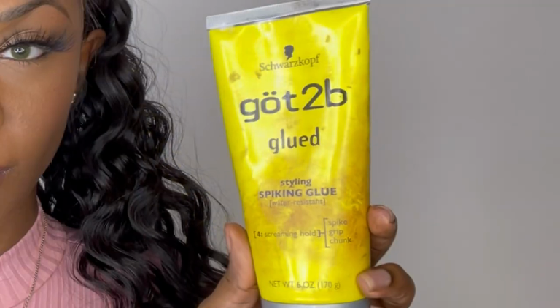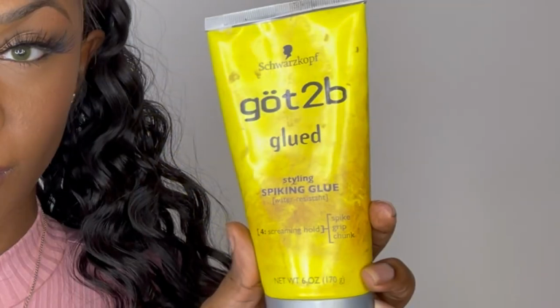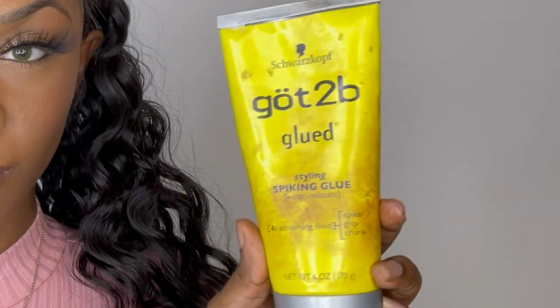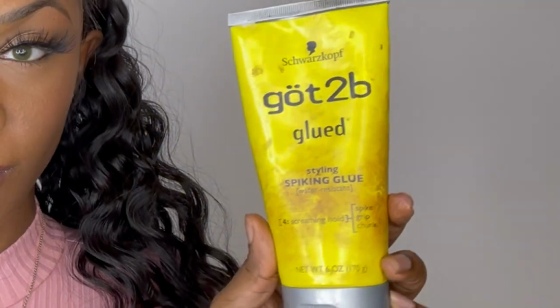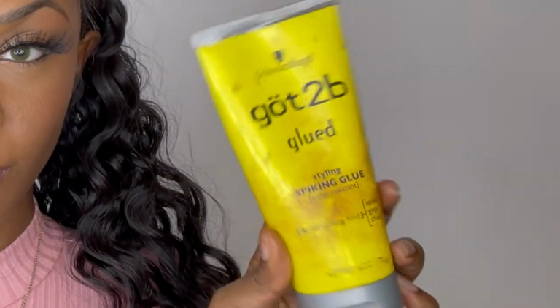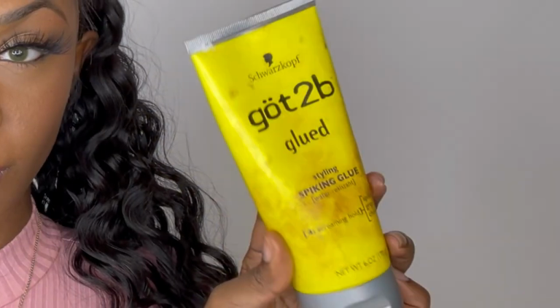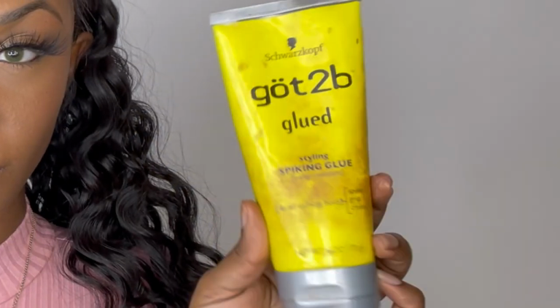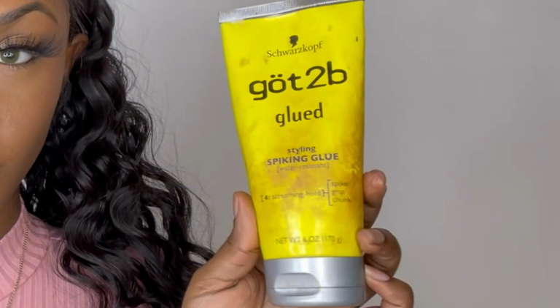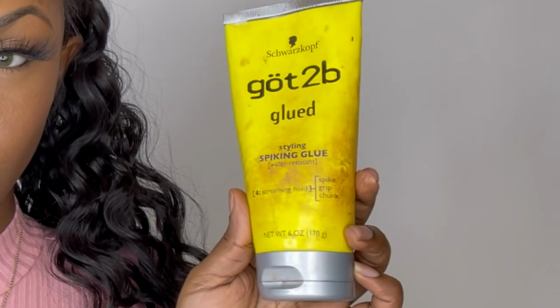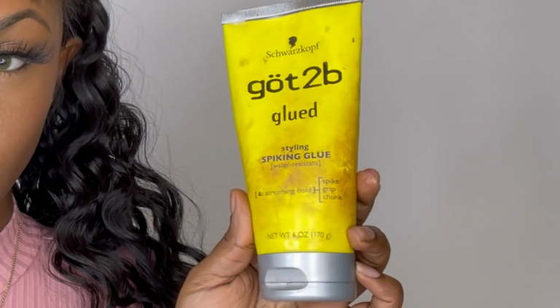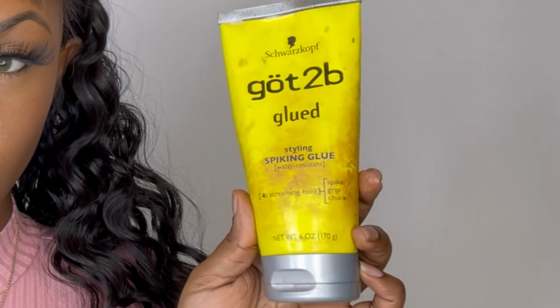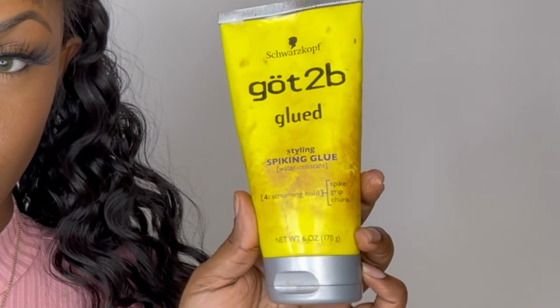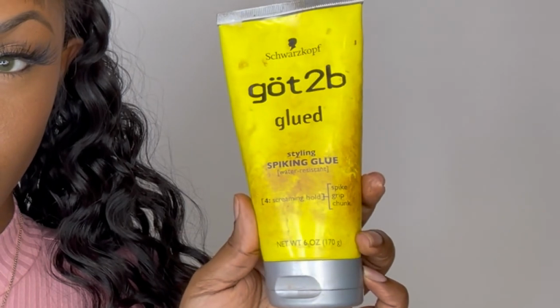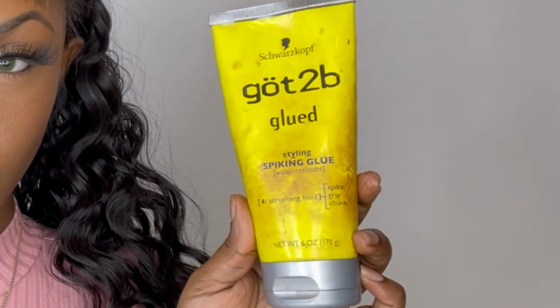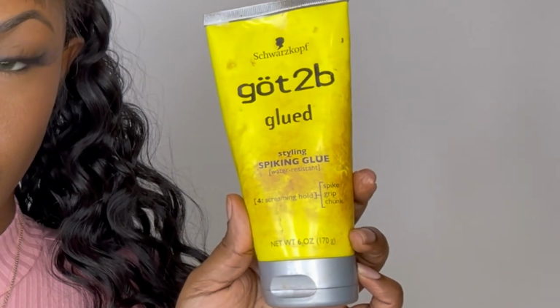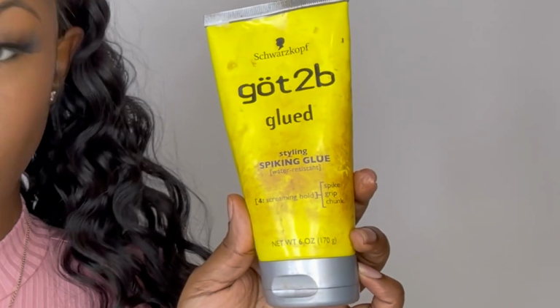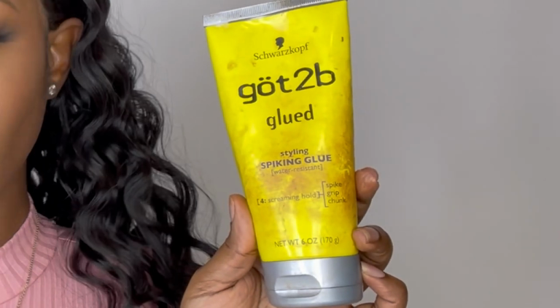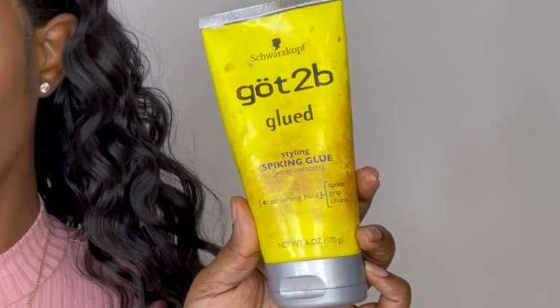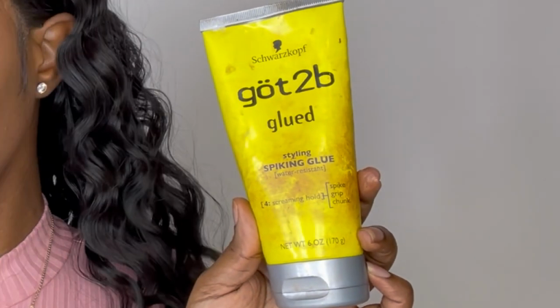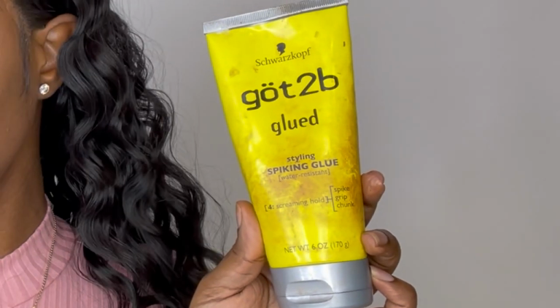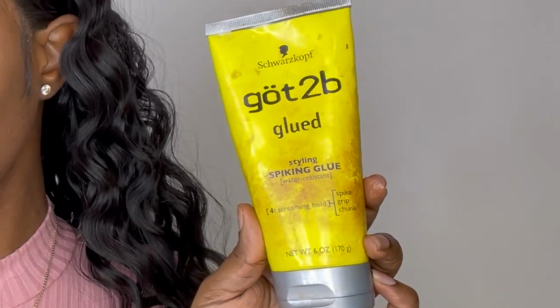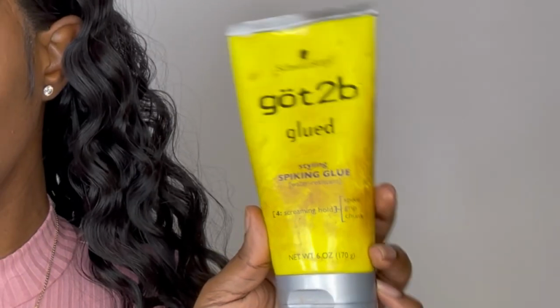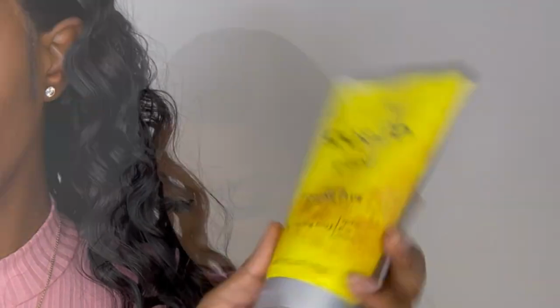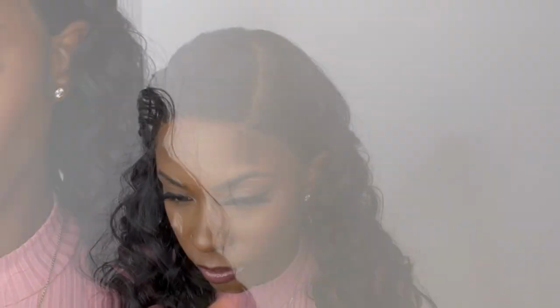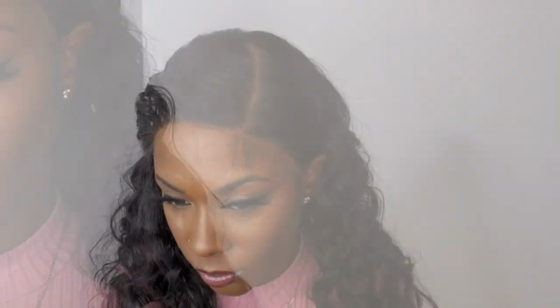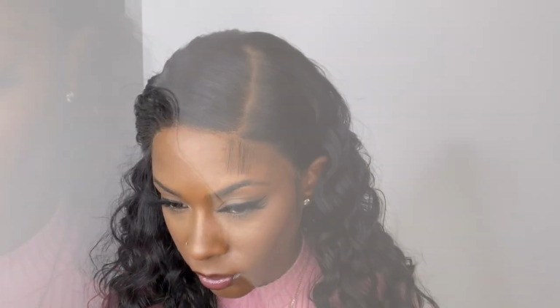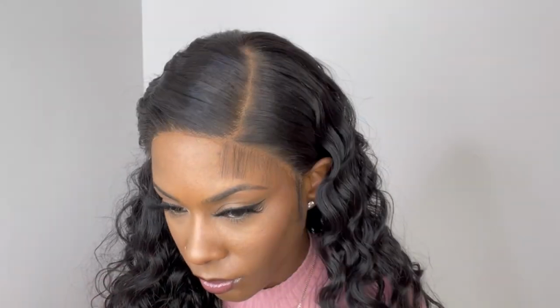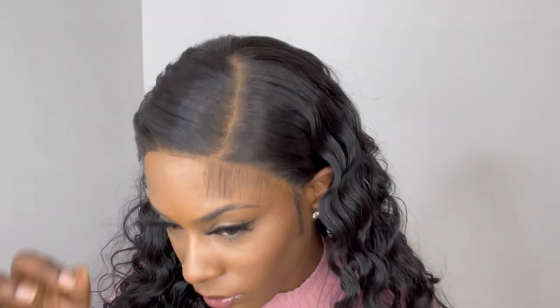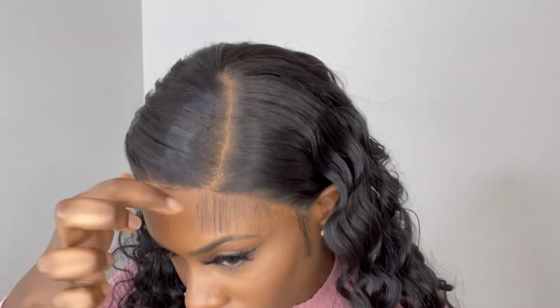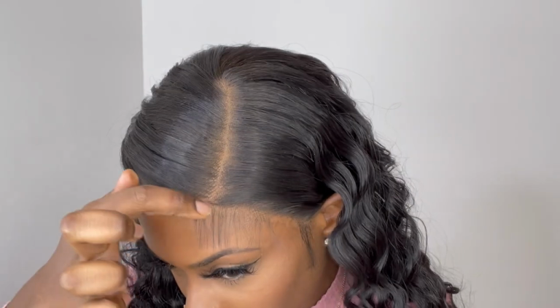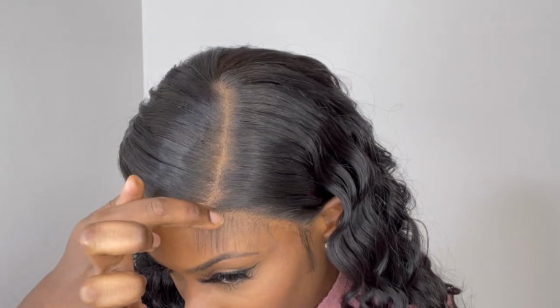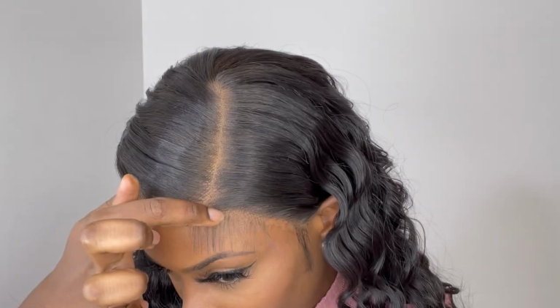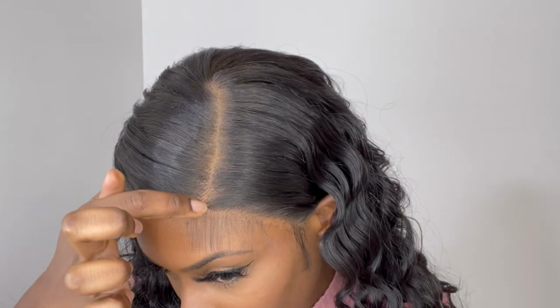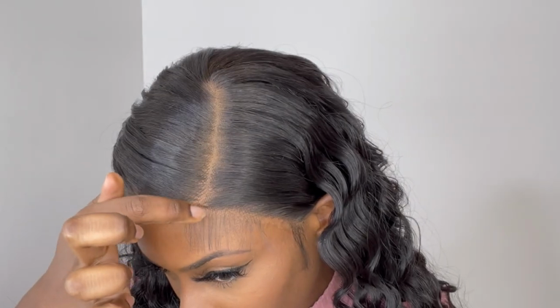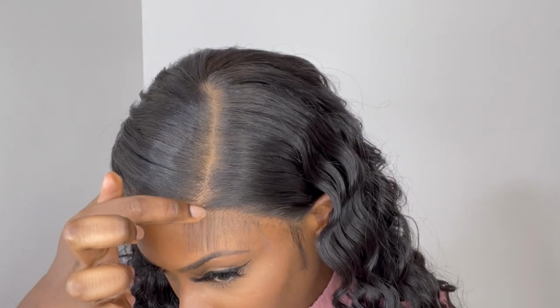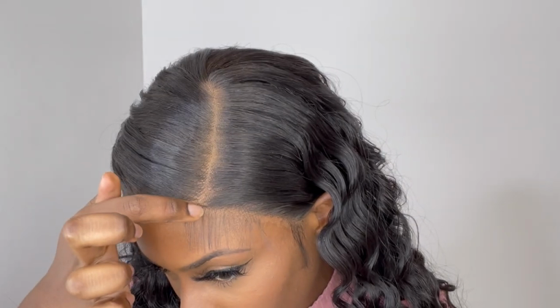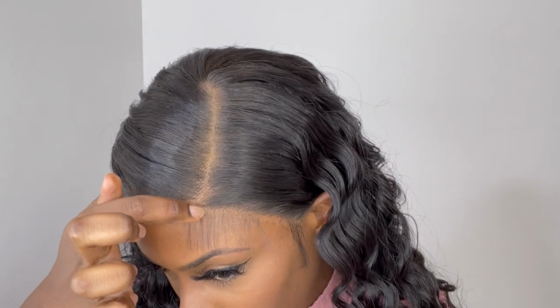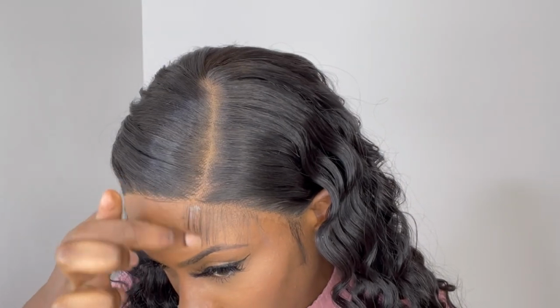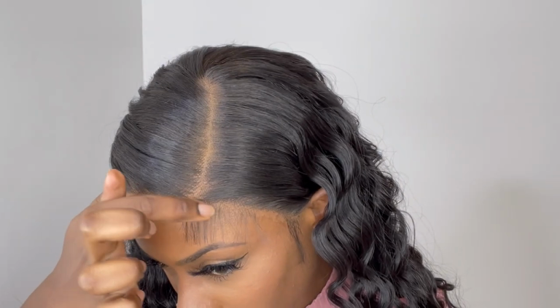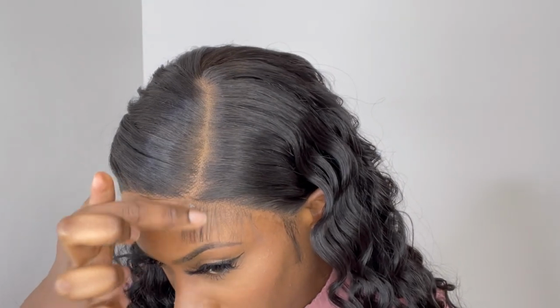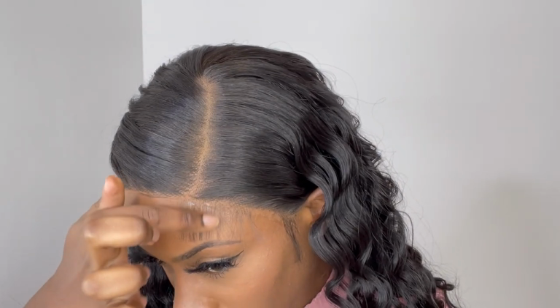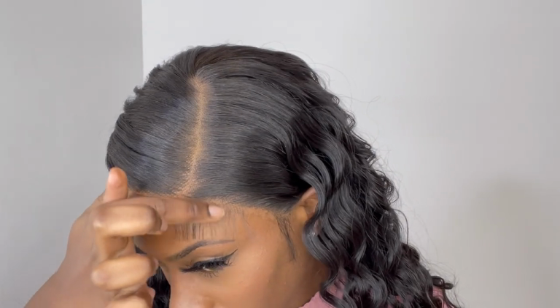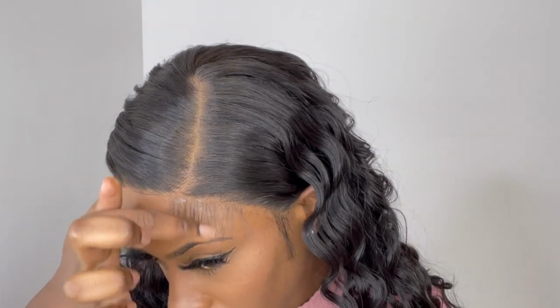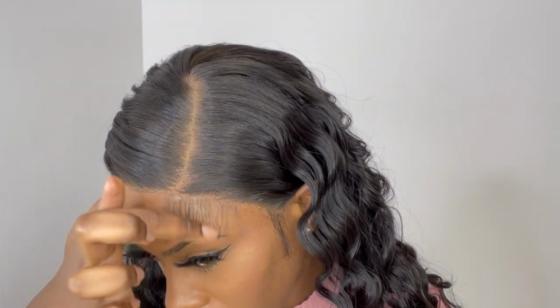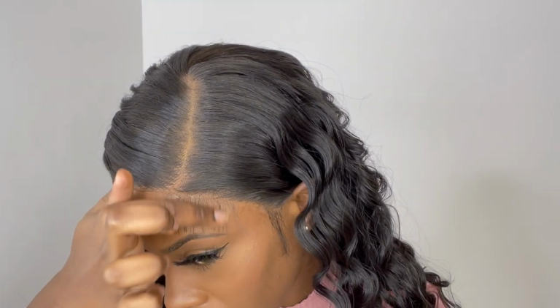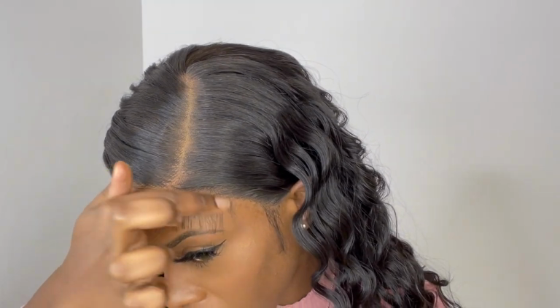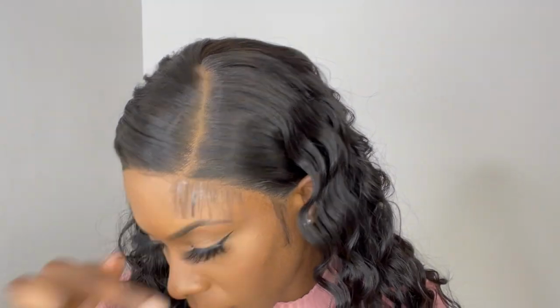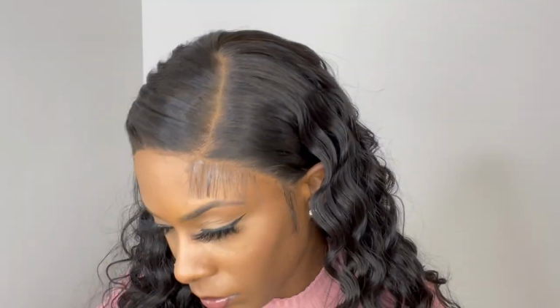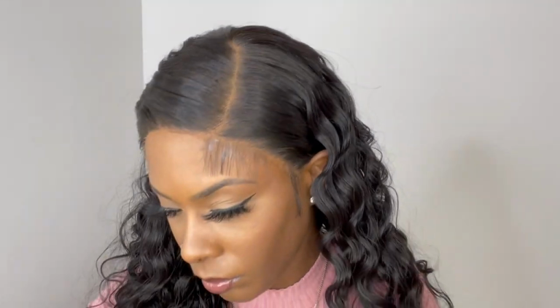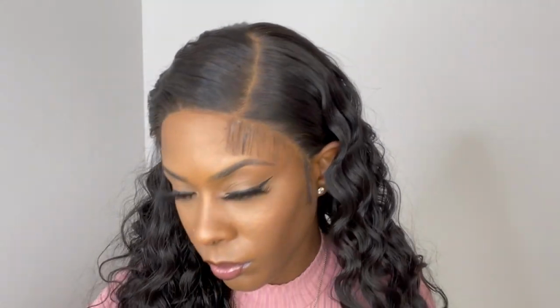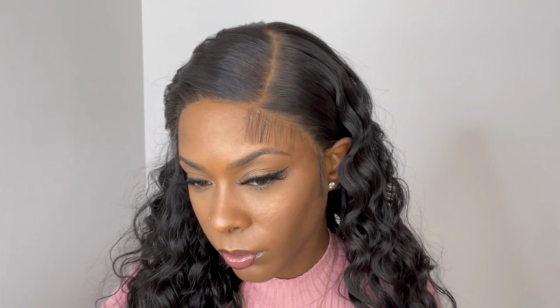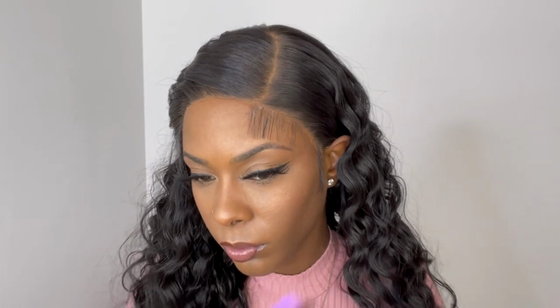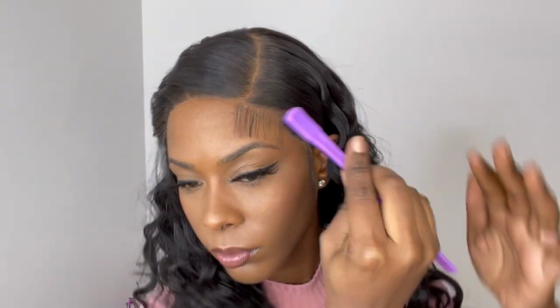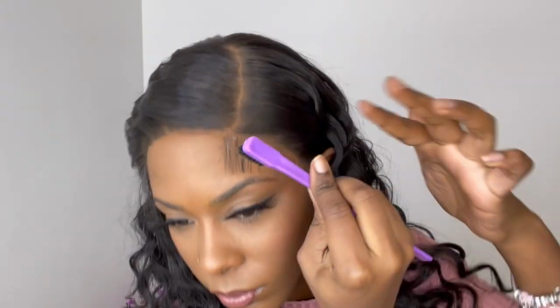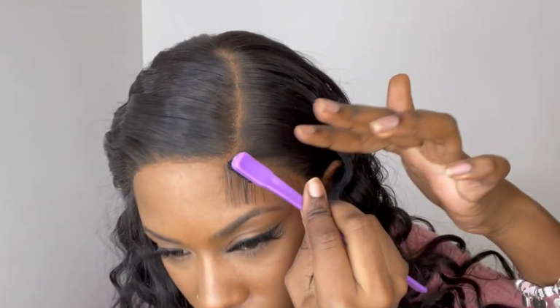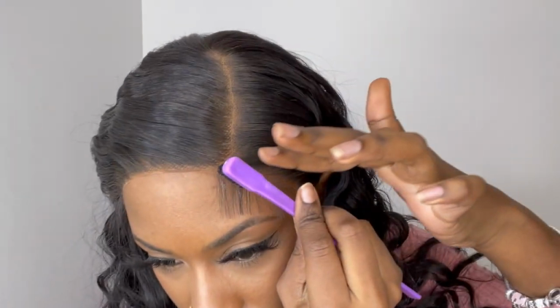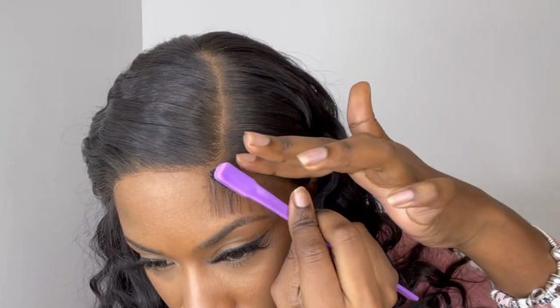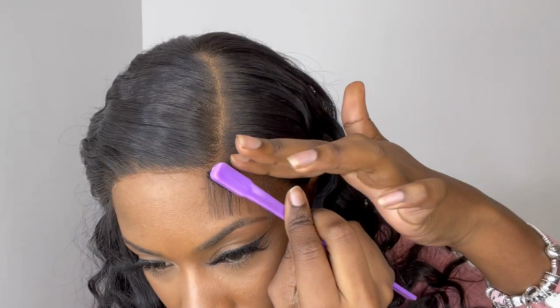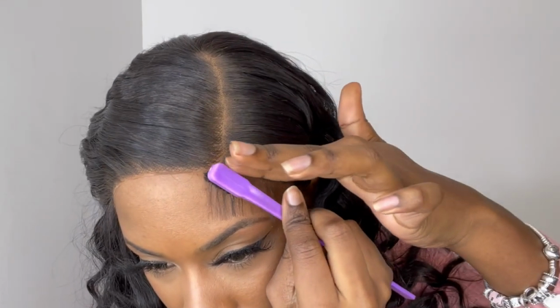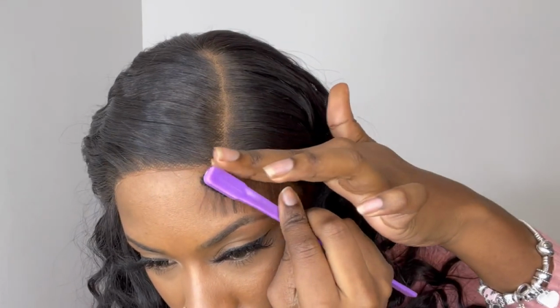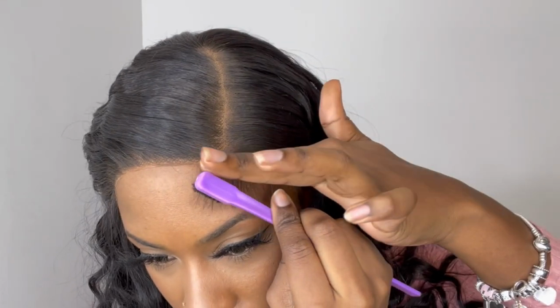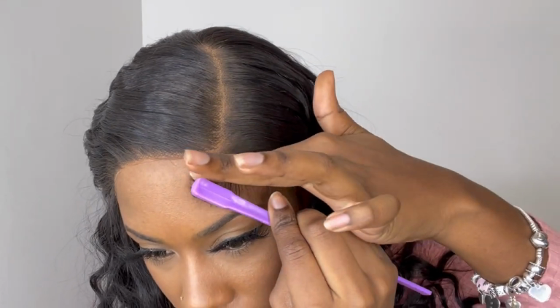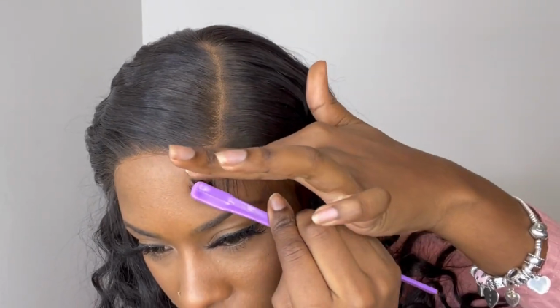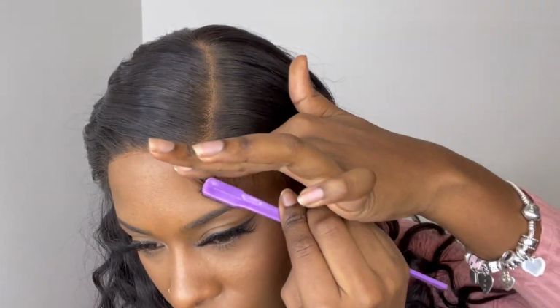I'm going to take this Got2b Glued Spiking Glue and use this to style my baby hairs — I usually call it the yellow Got2b Glue gel.